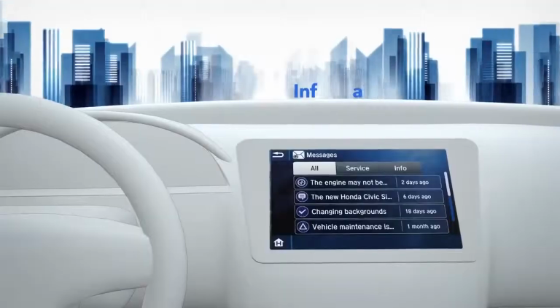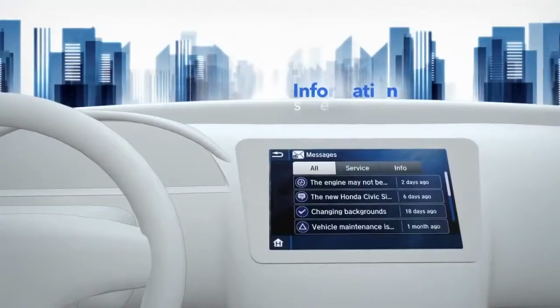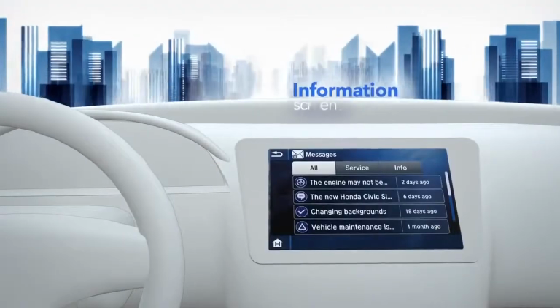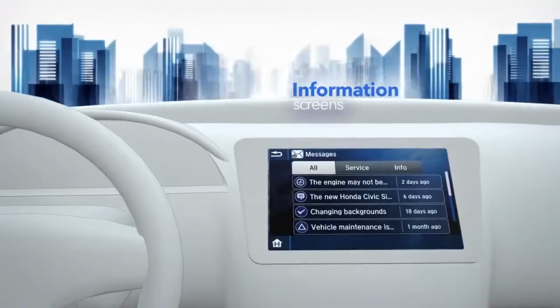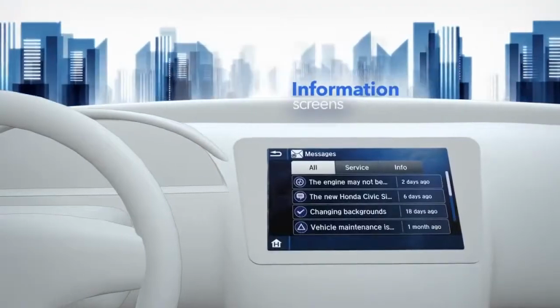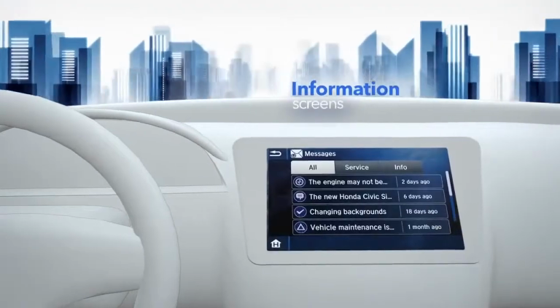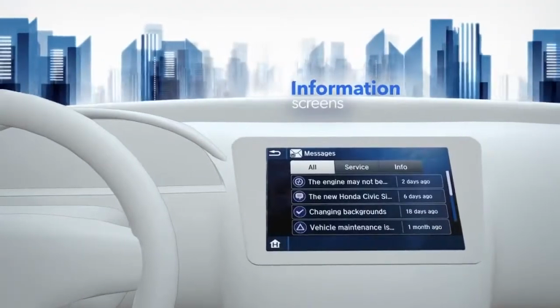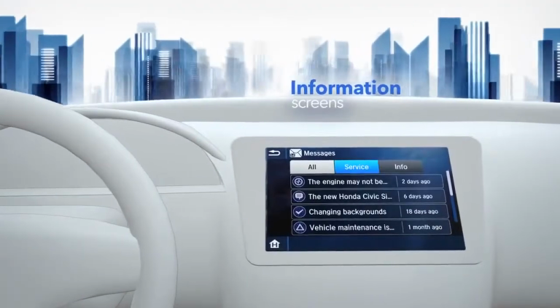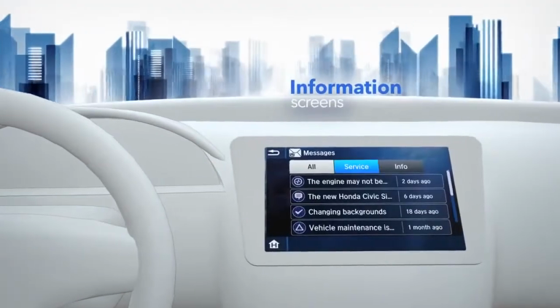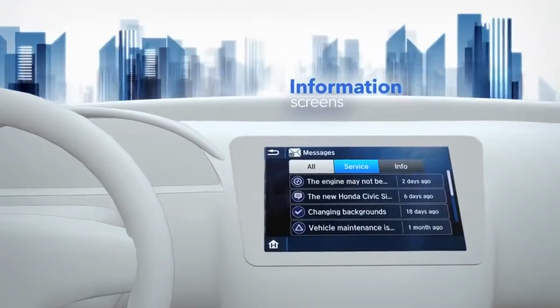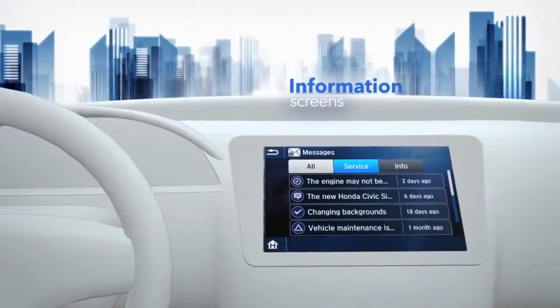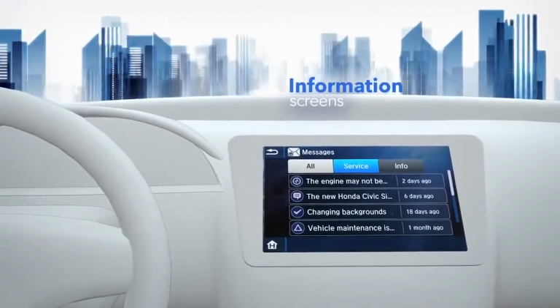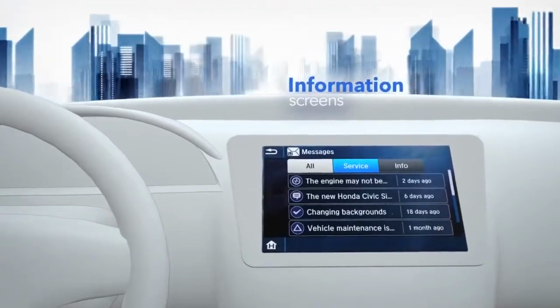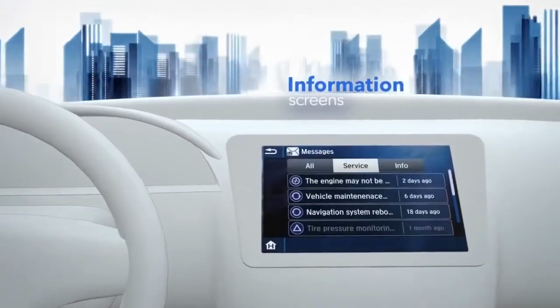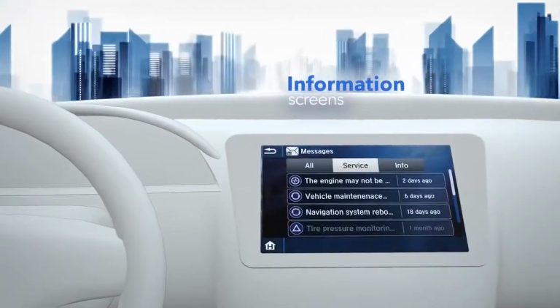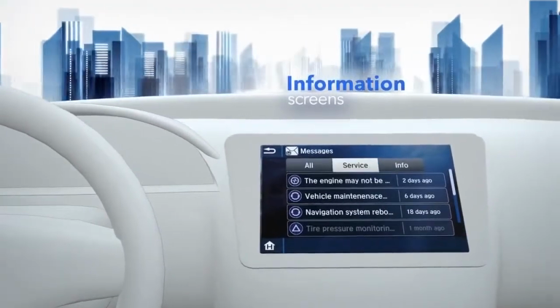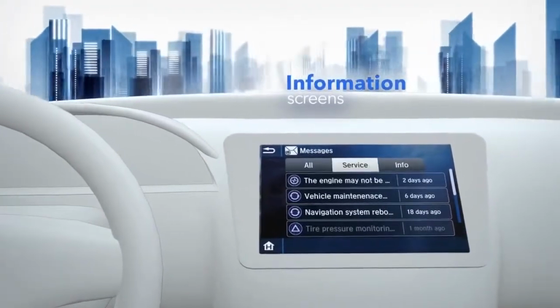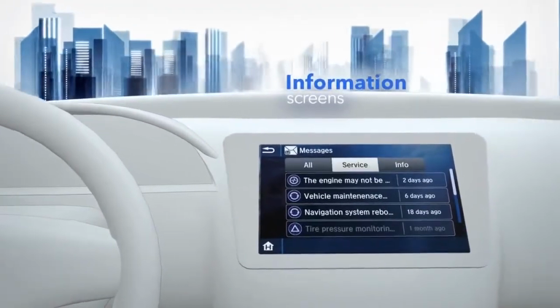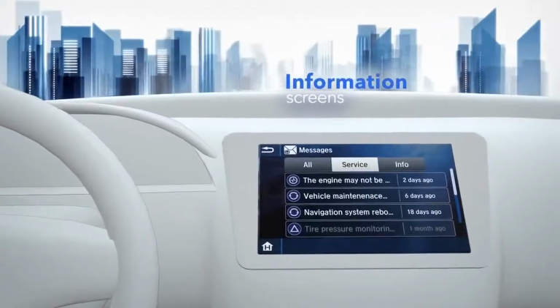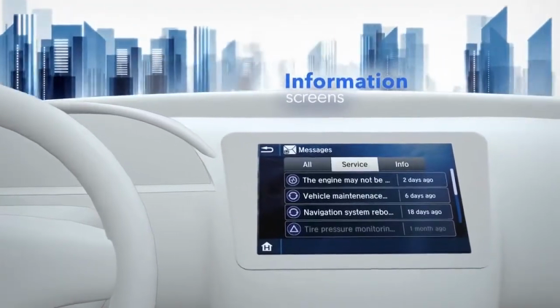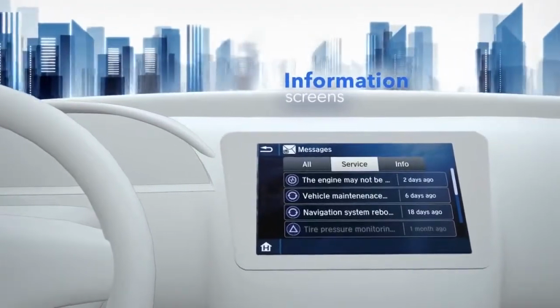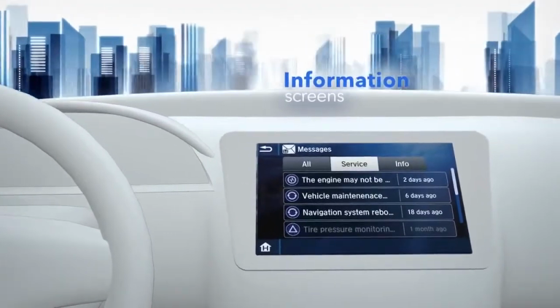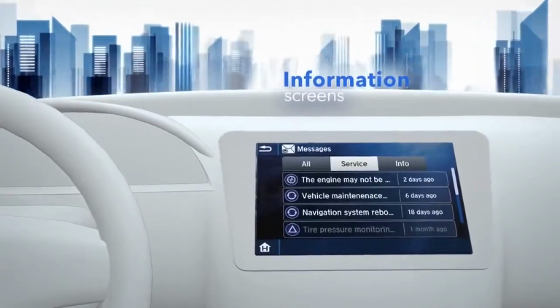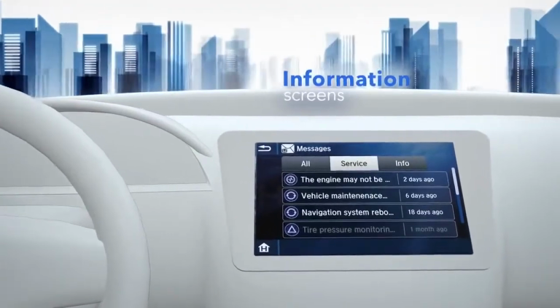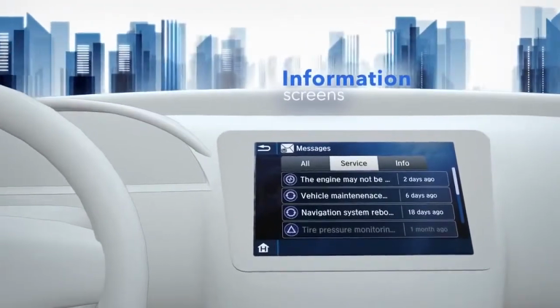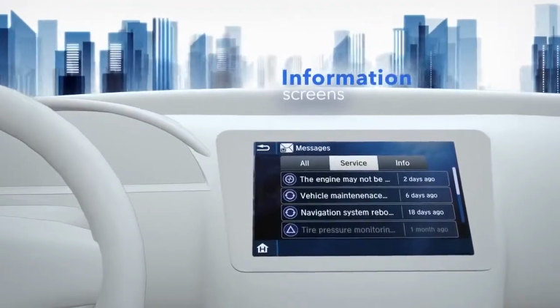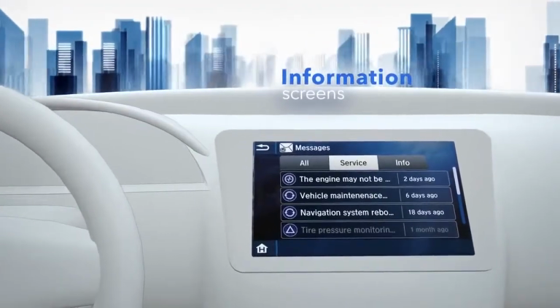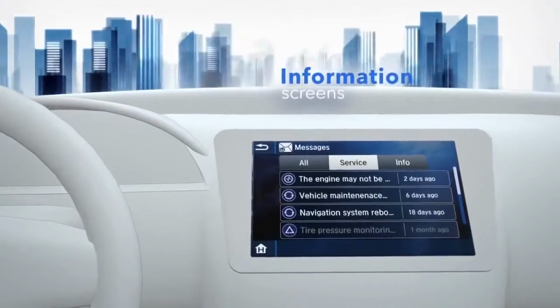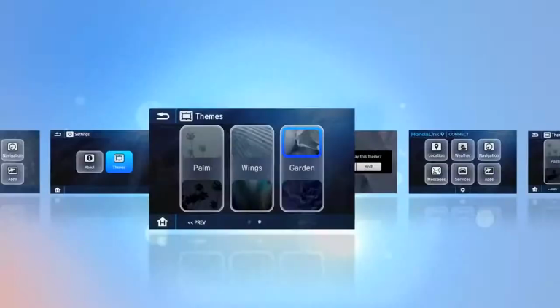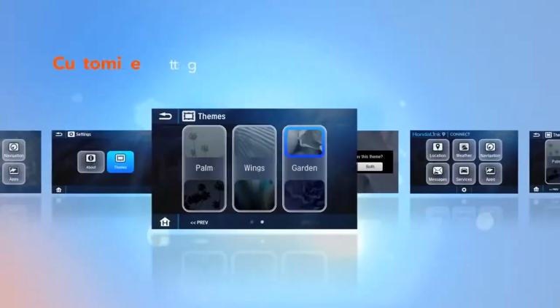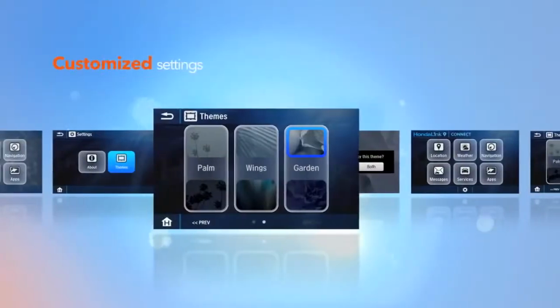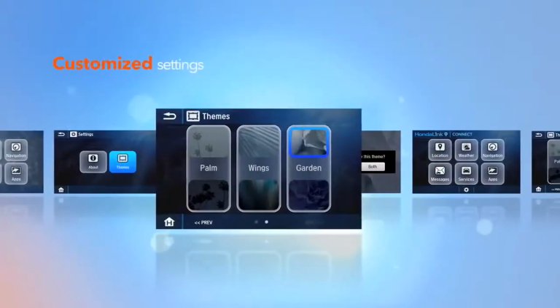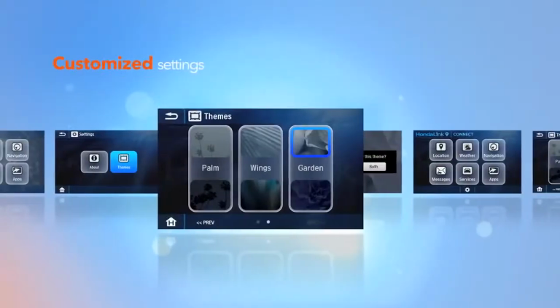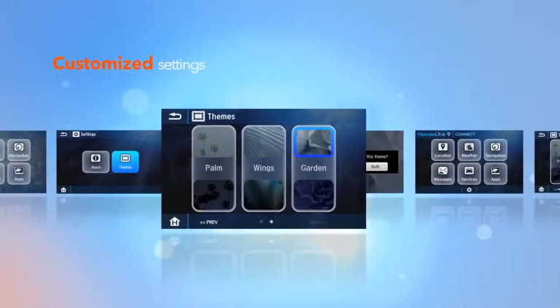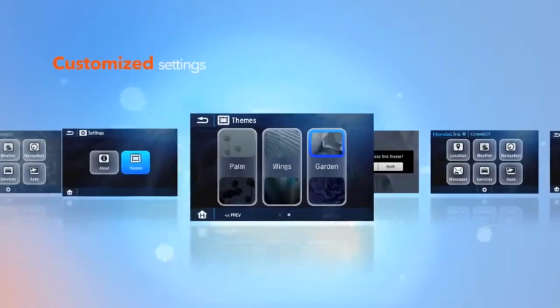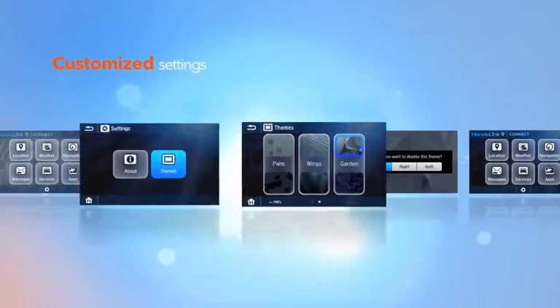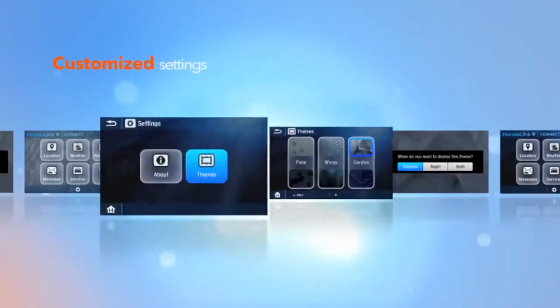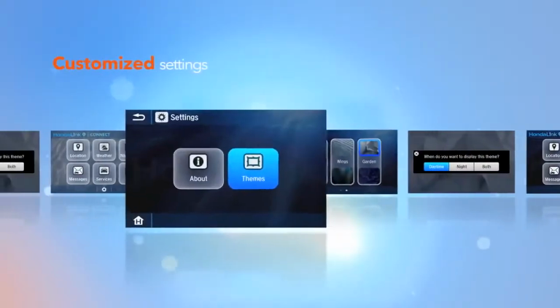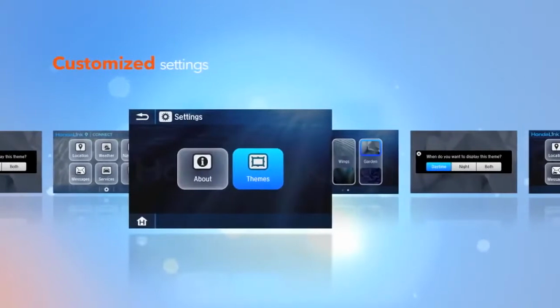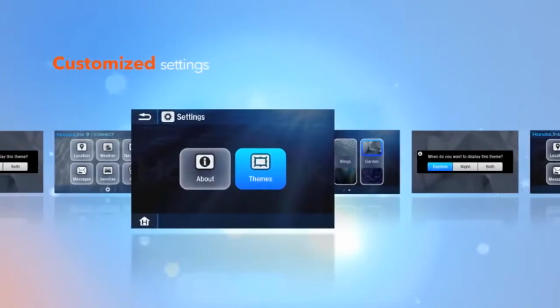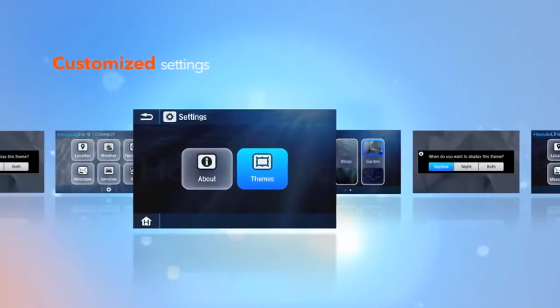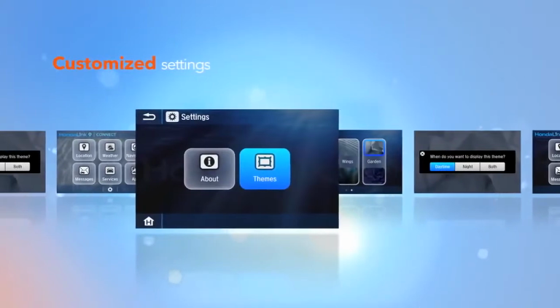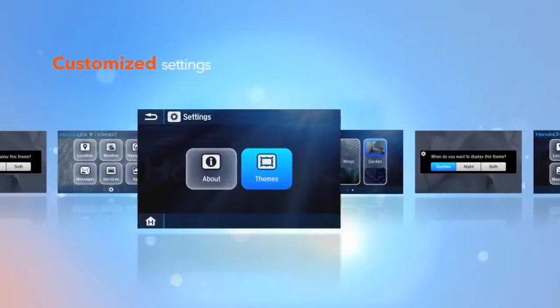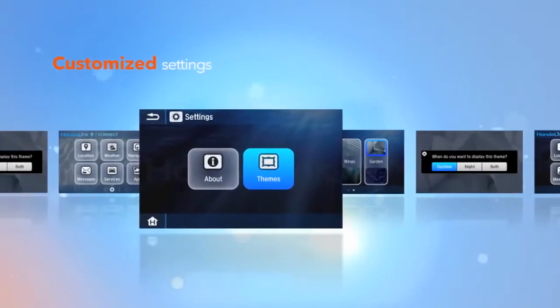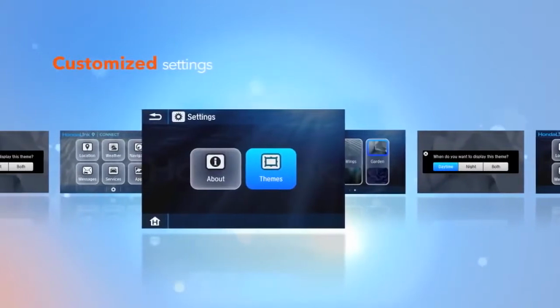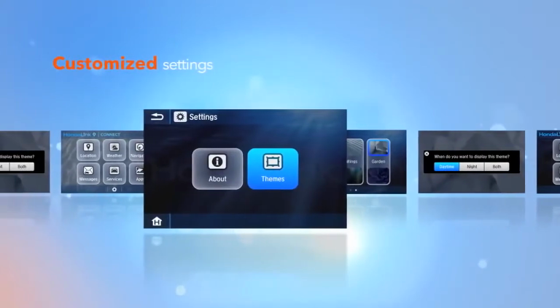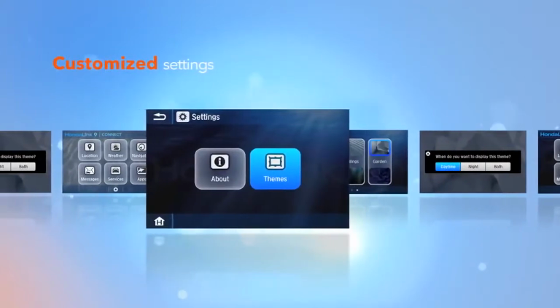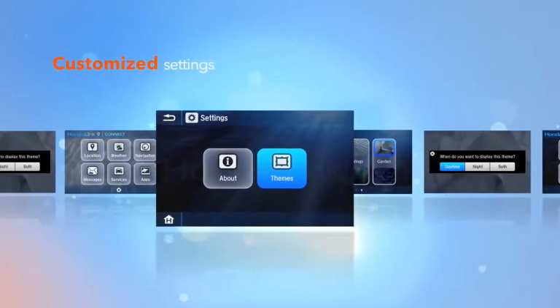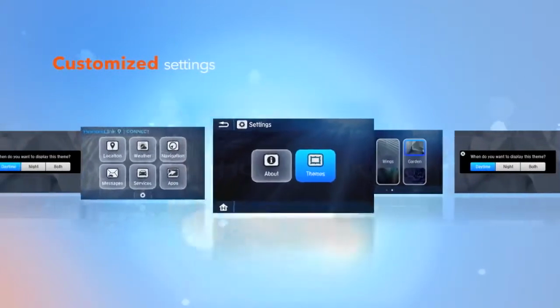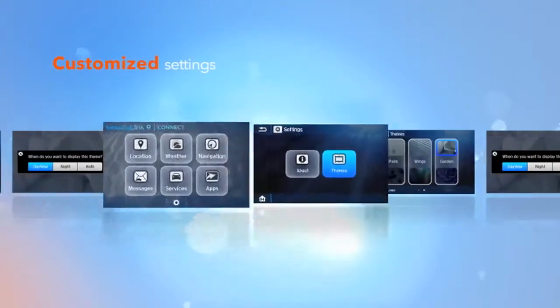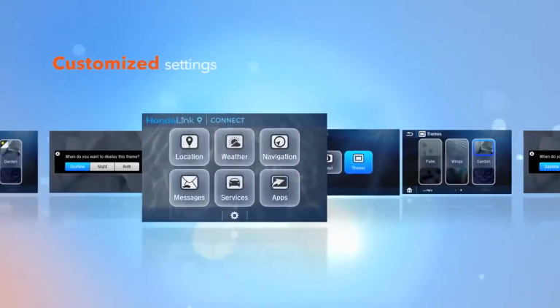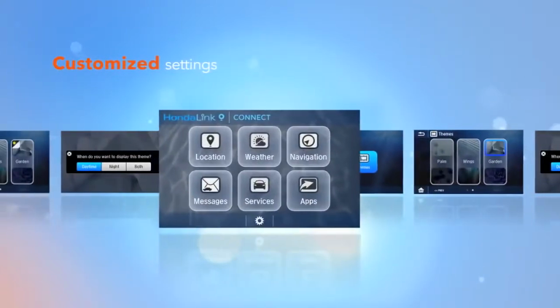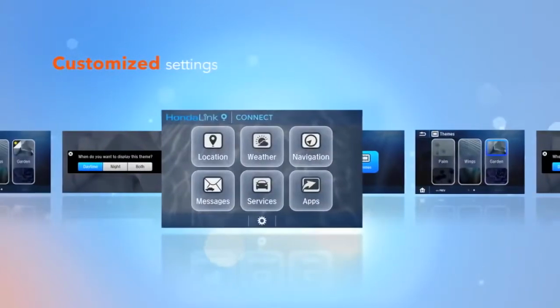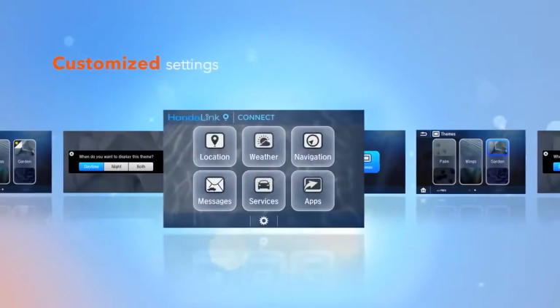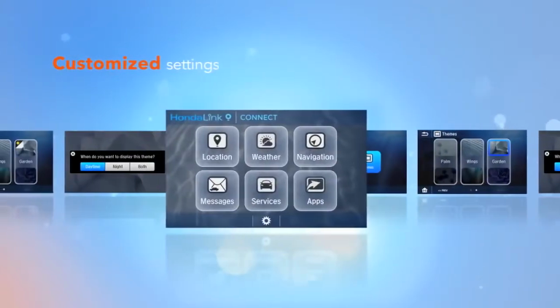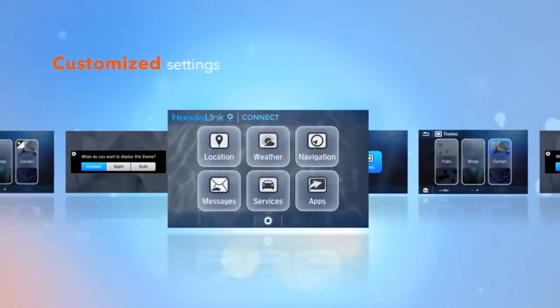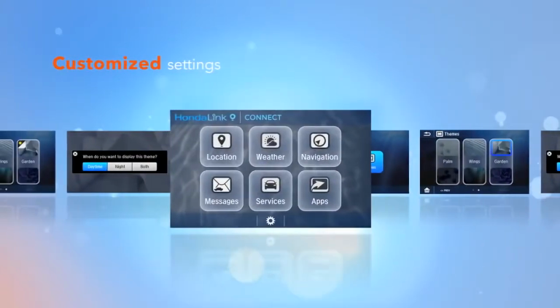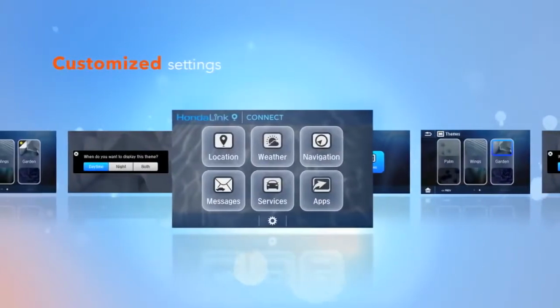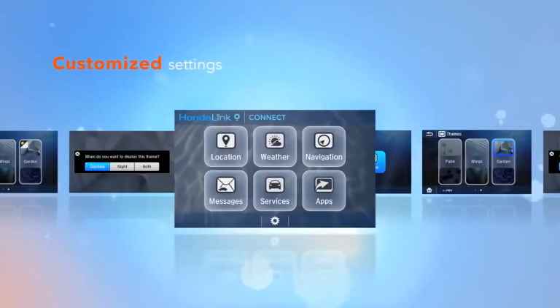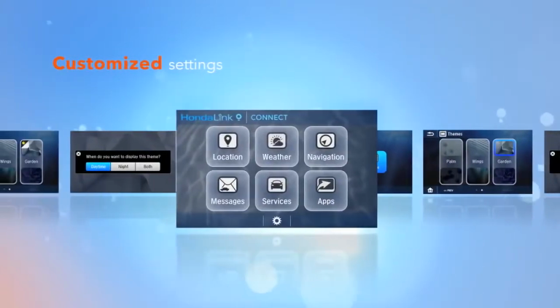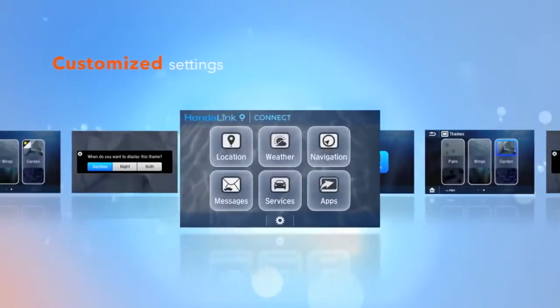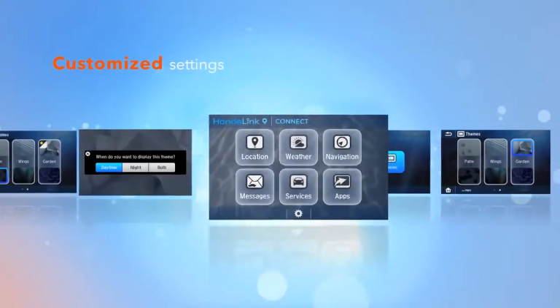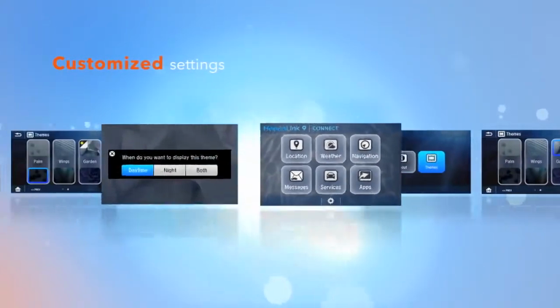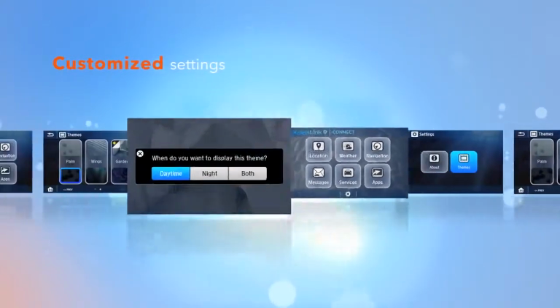You get a clear and simple view of vehicle information, and you can customize the look and content on the screen to fit your needs and preferences.